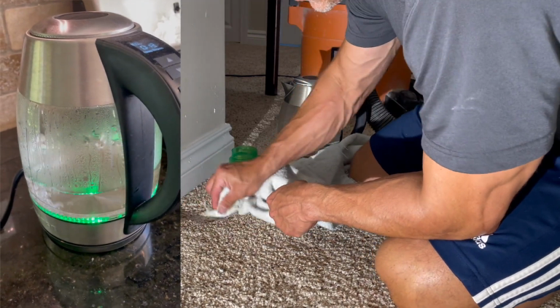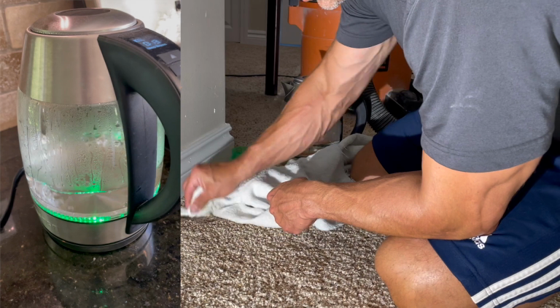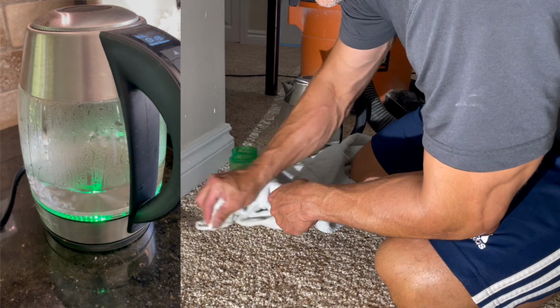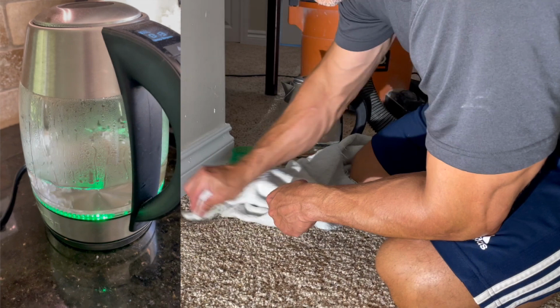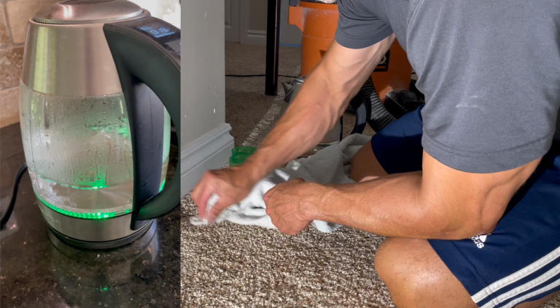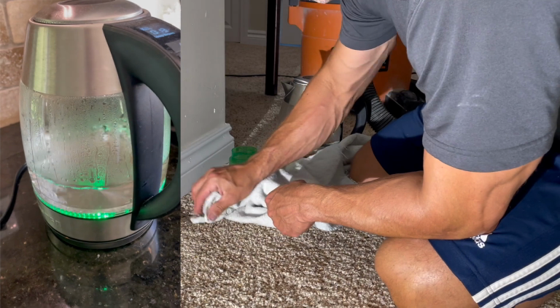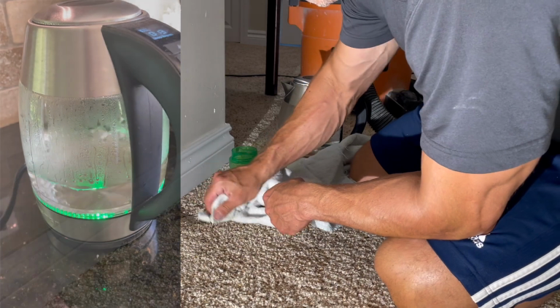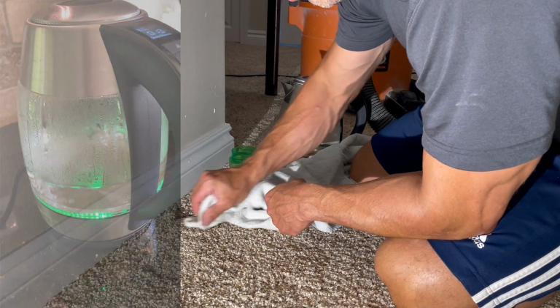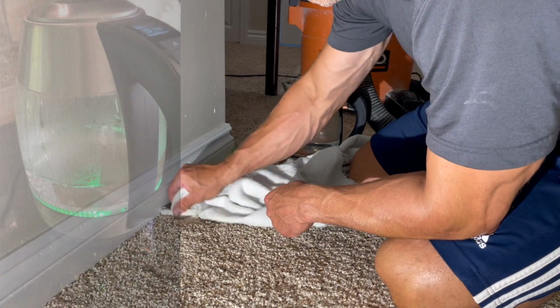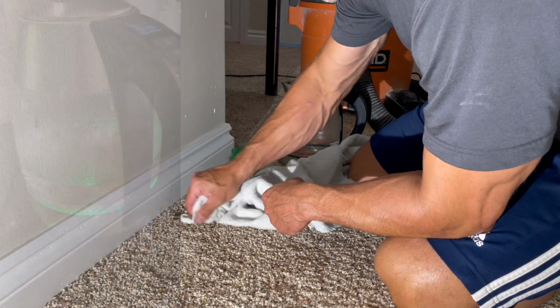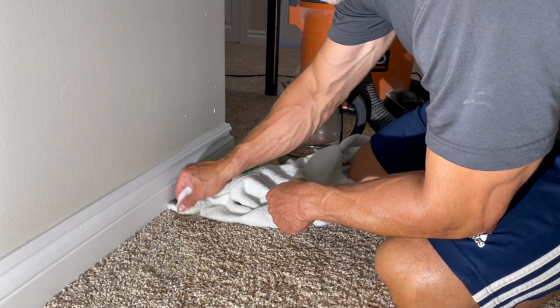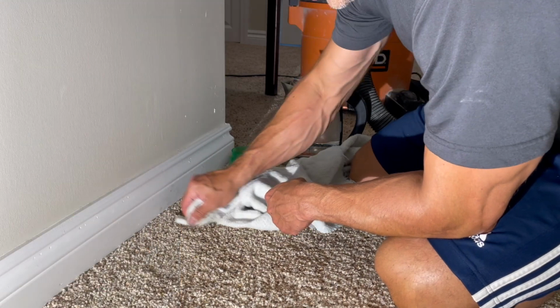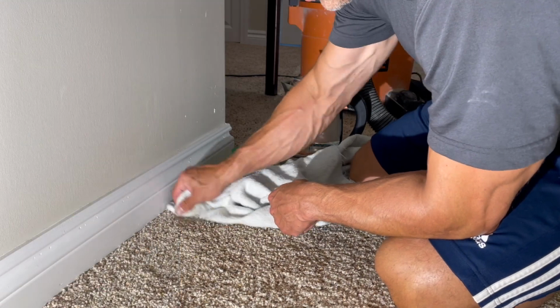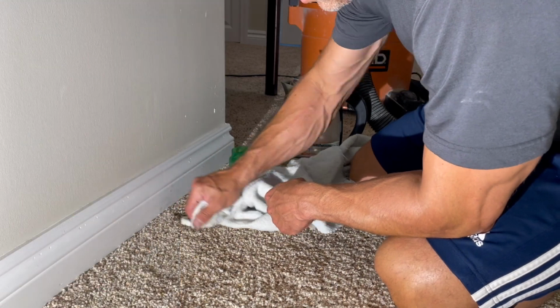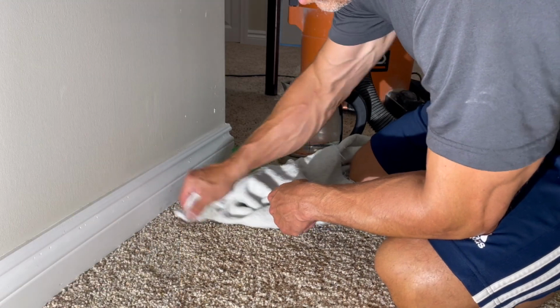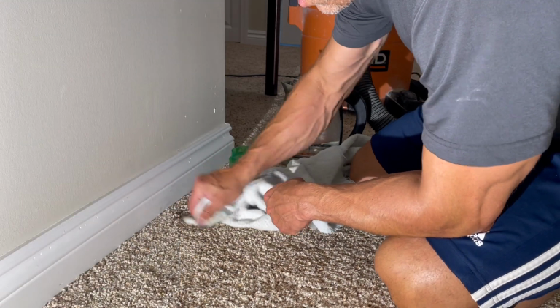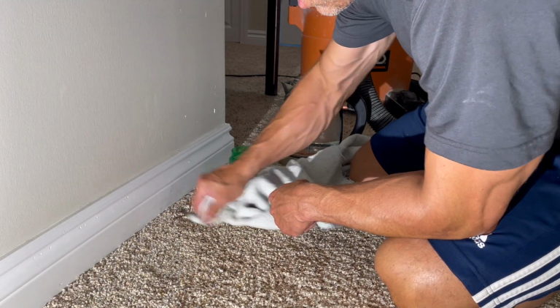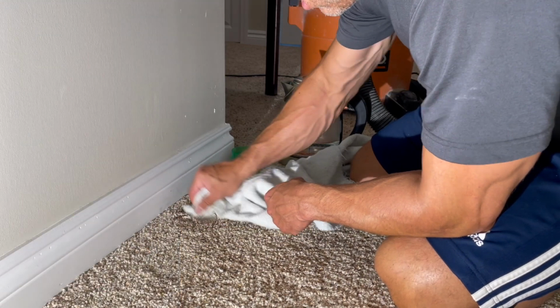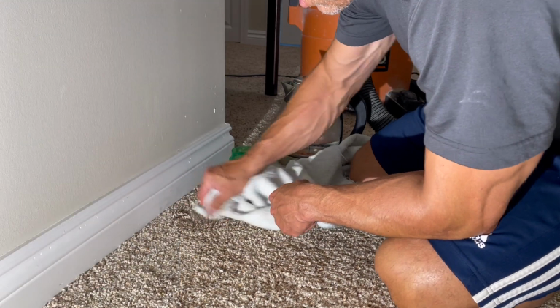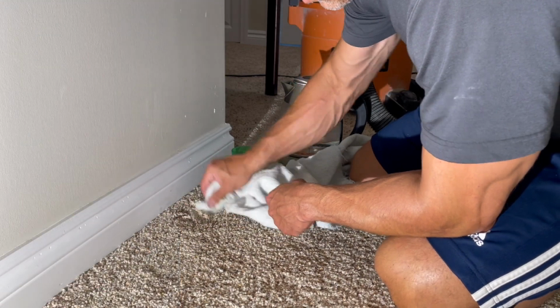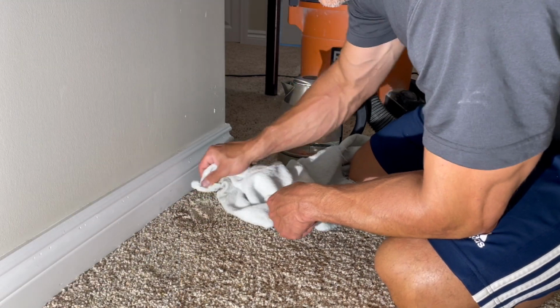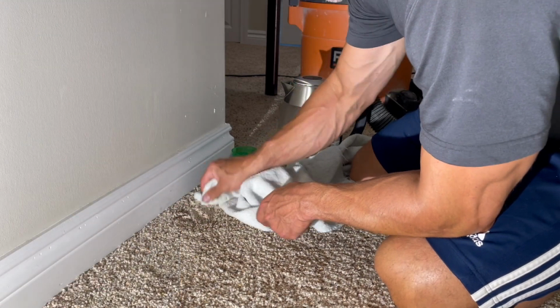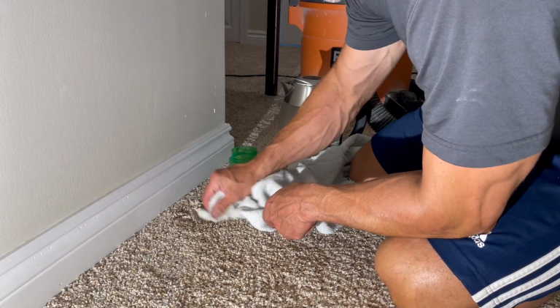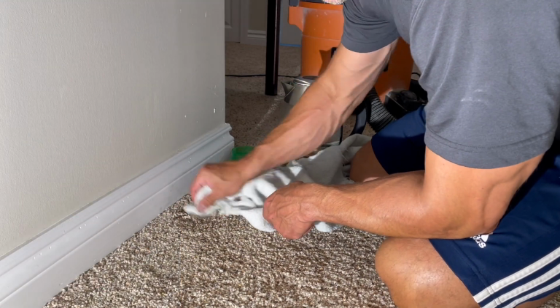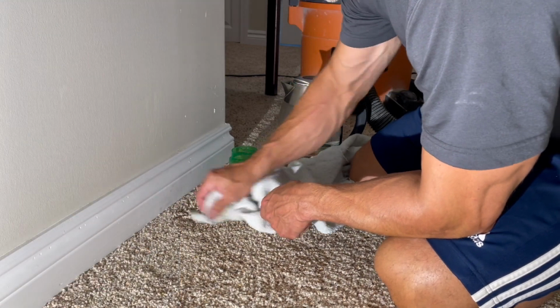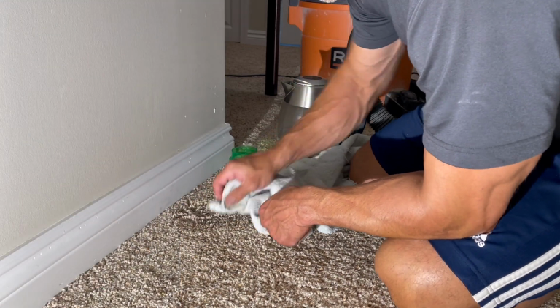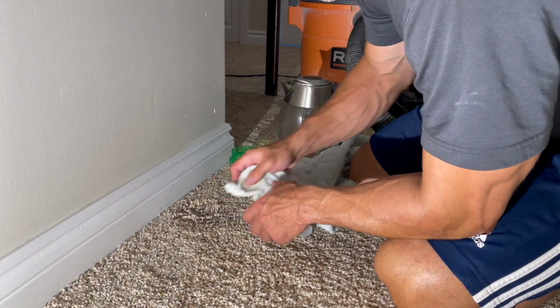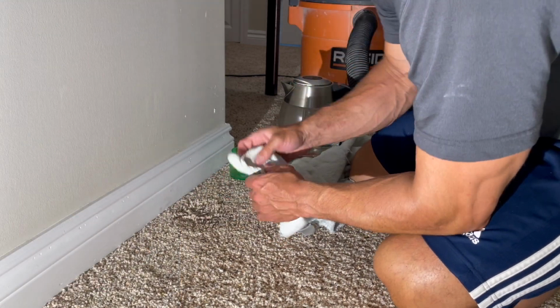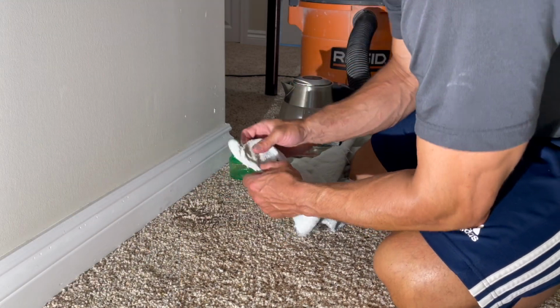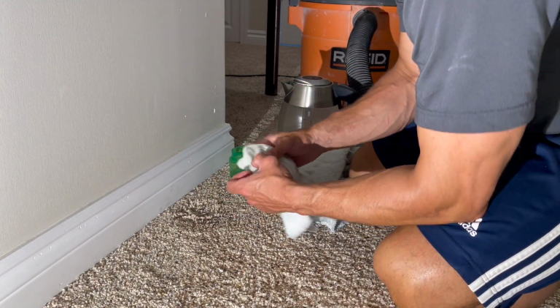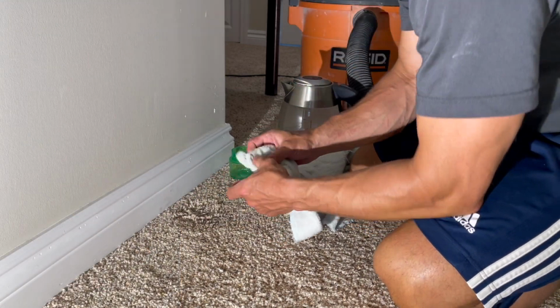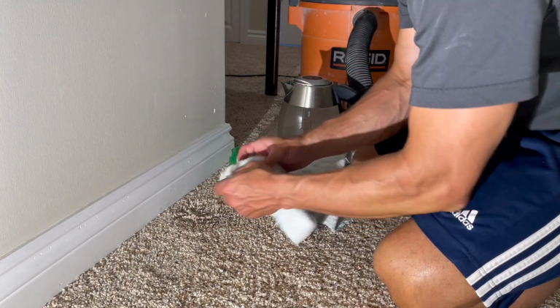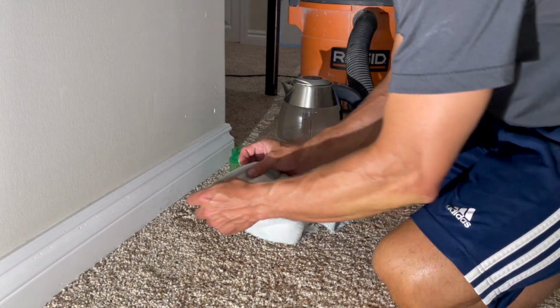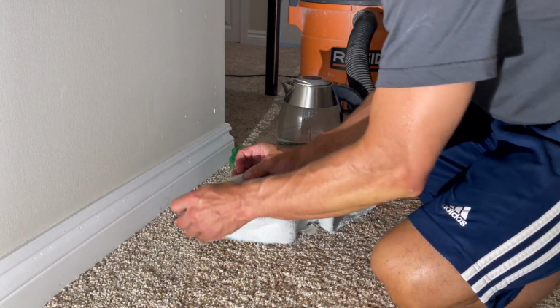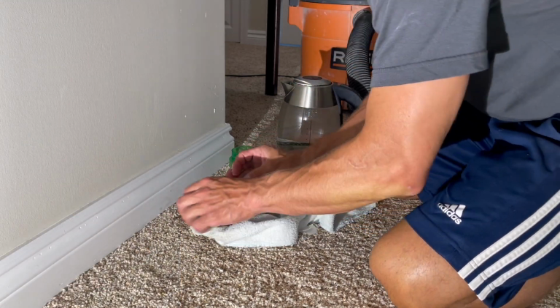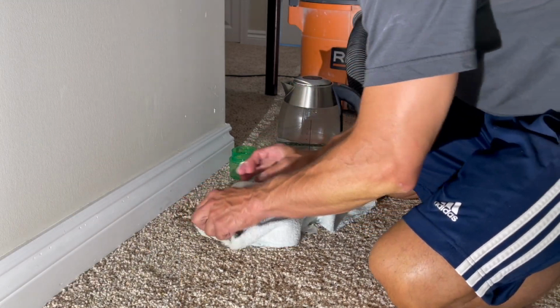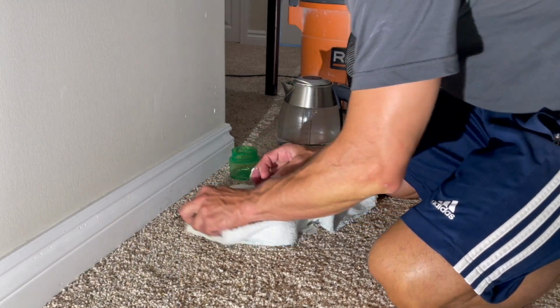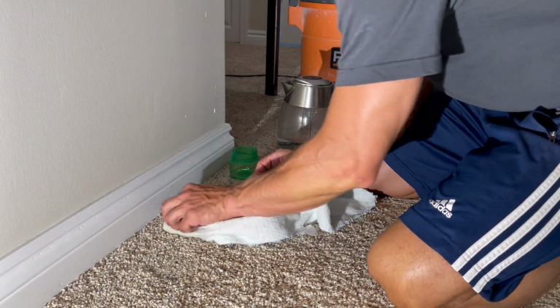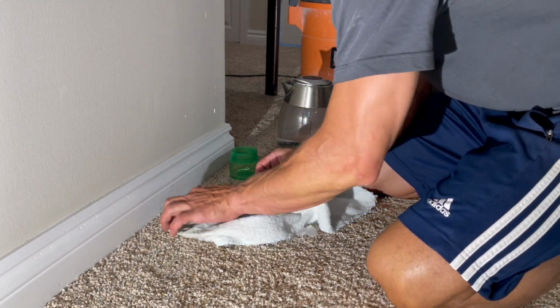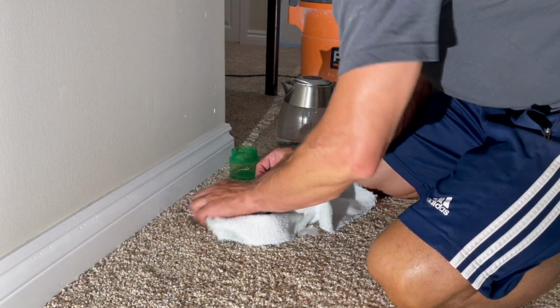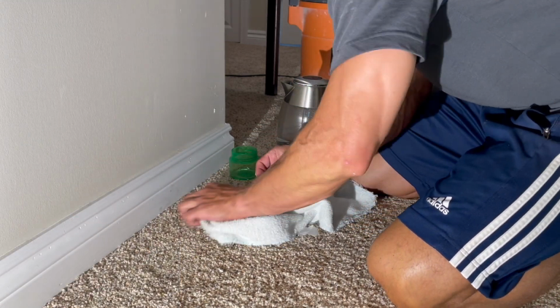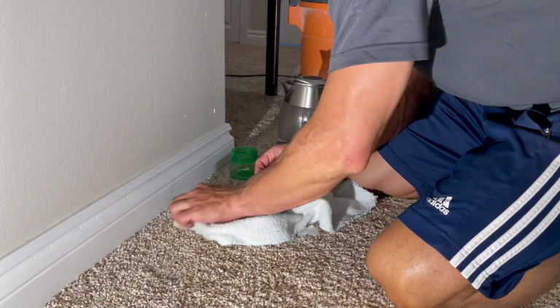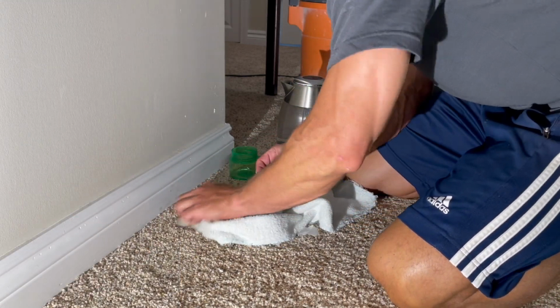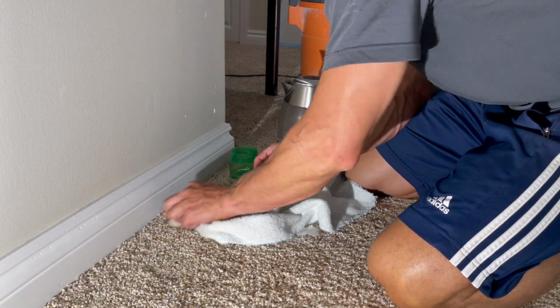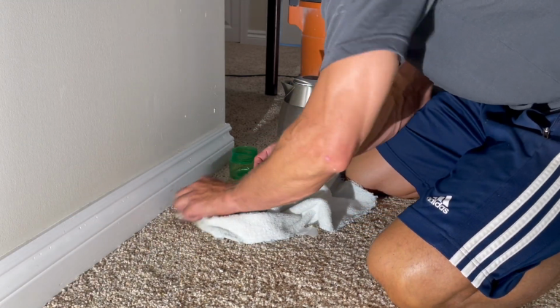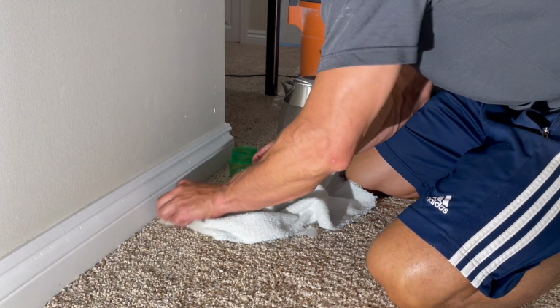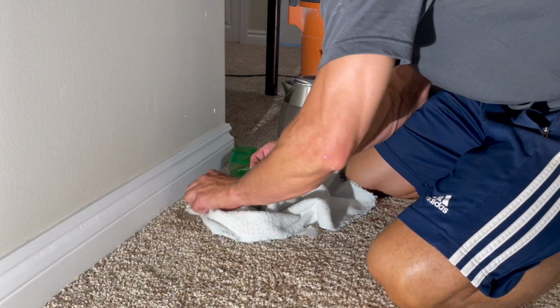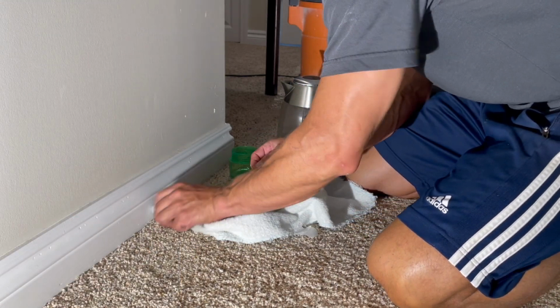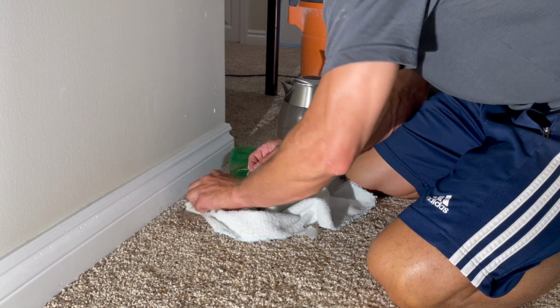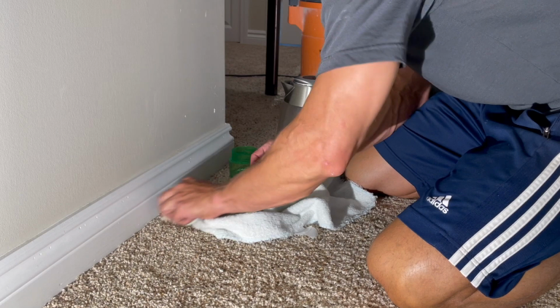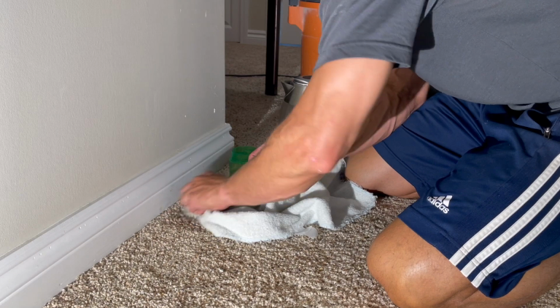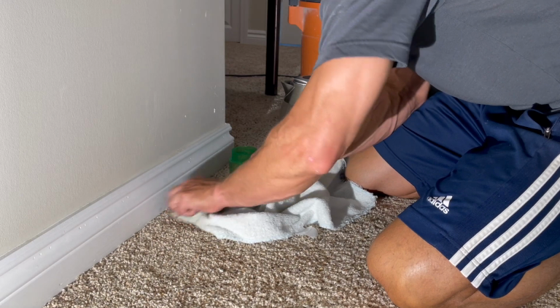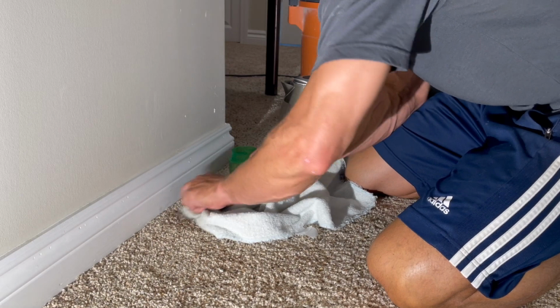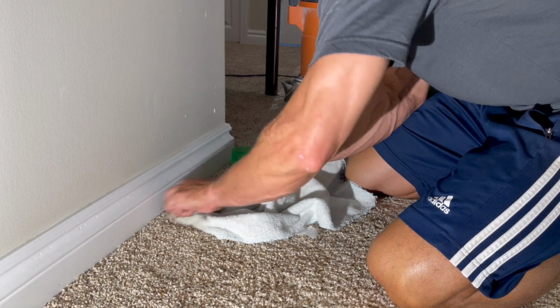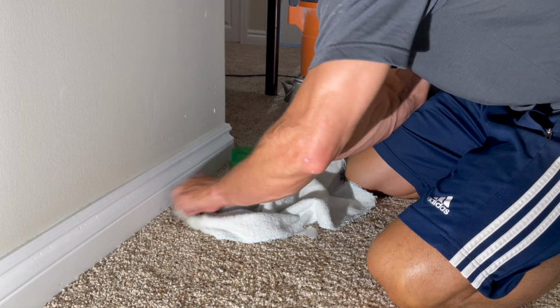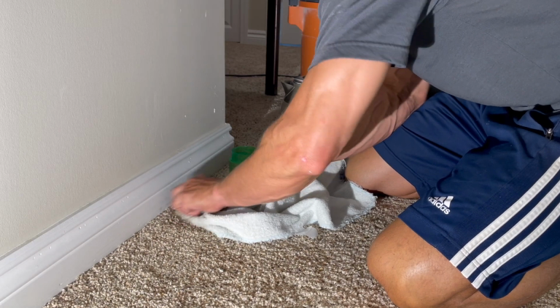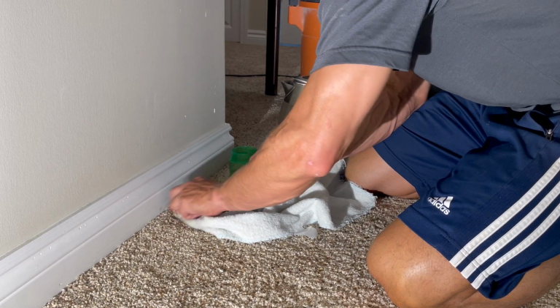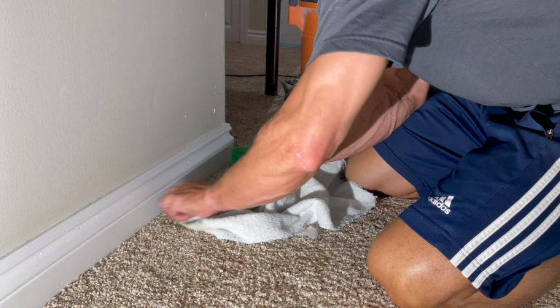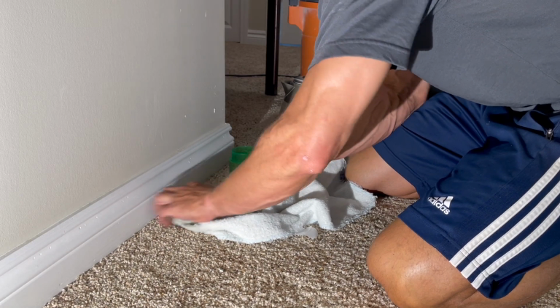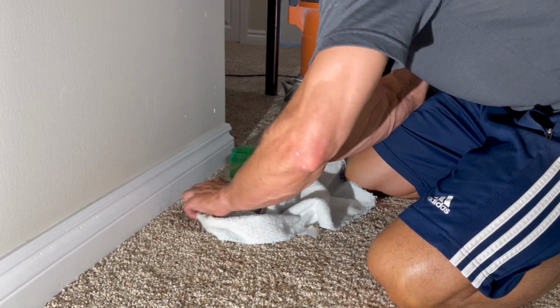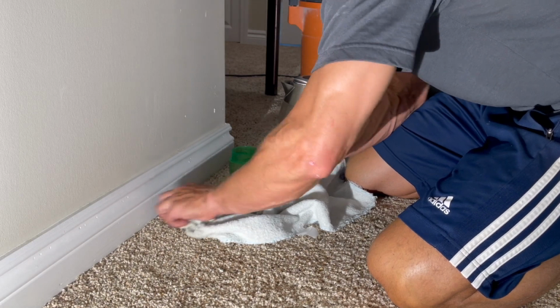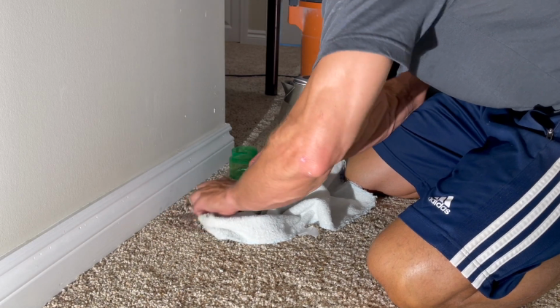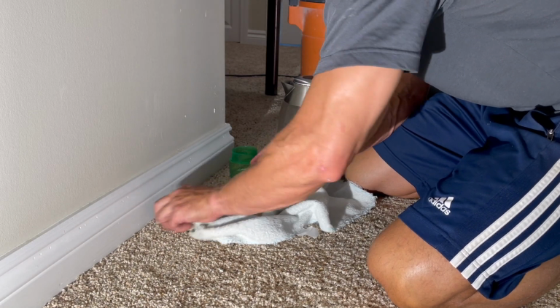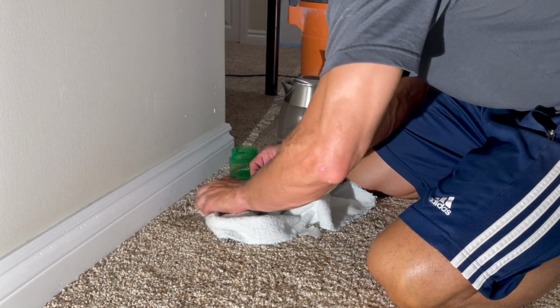This will work for wine if it hasn't been sitting too long, and definitely for dirt and pet stains.